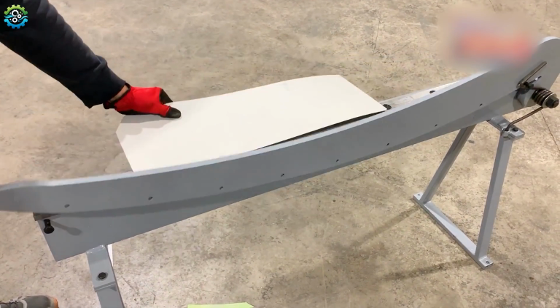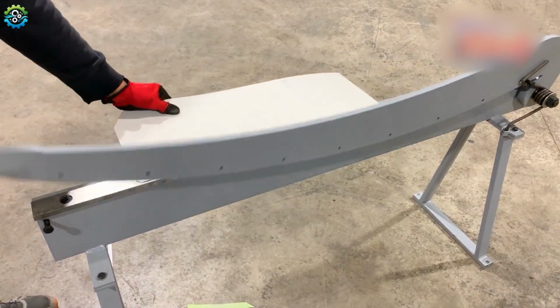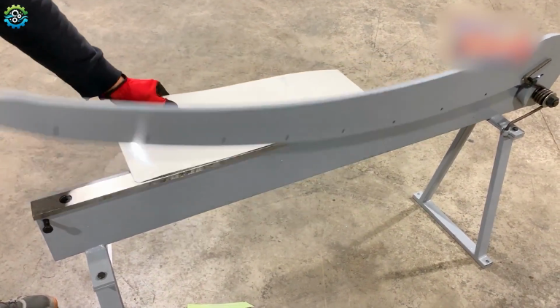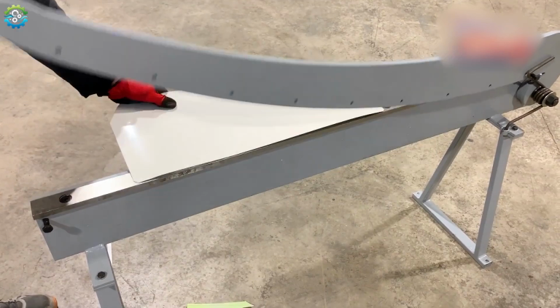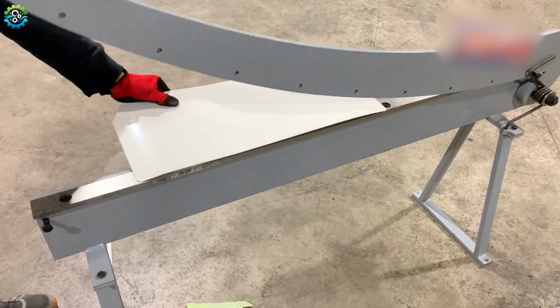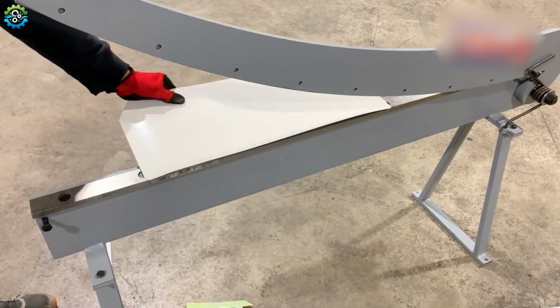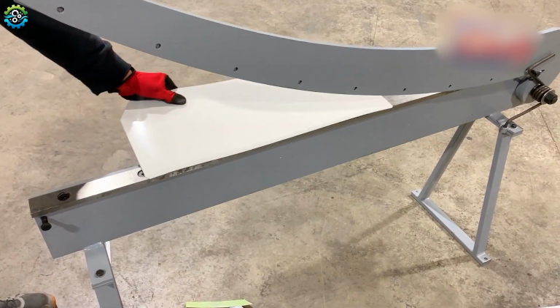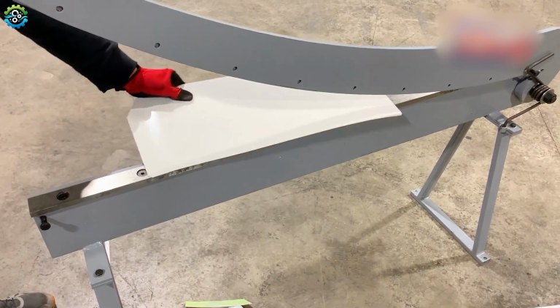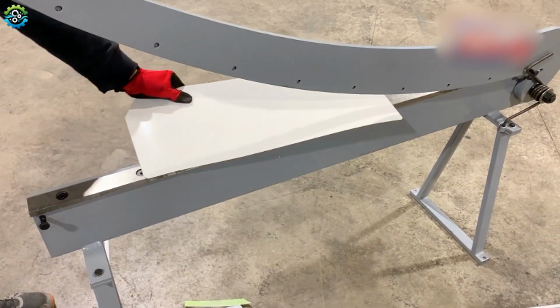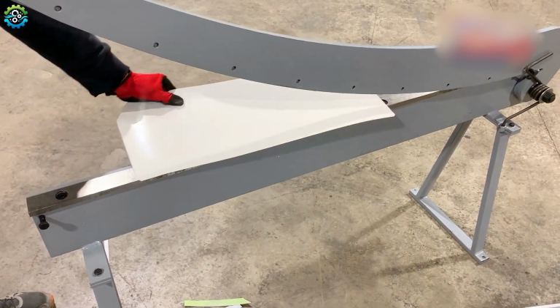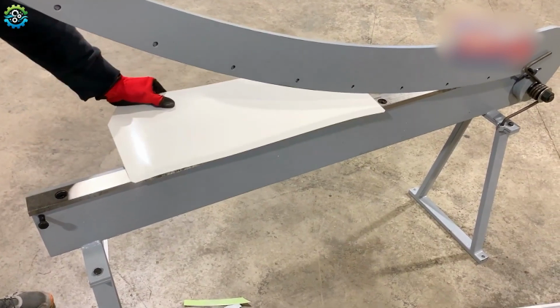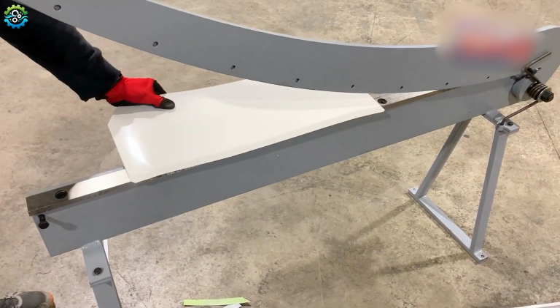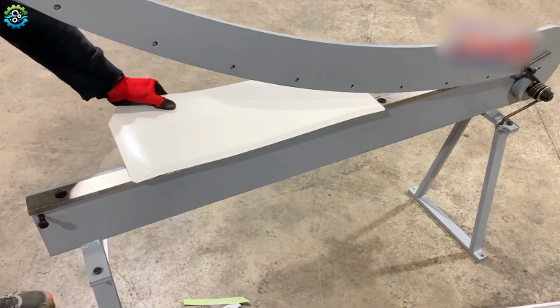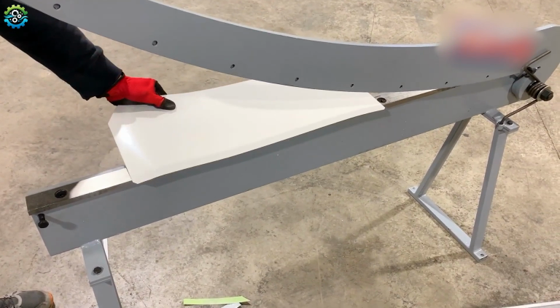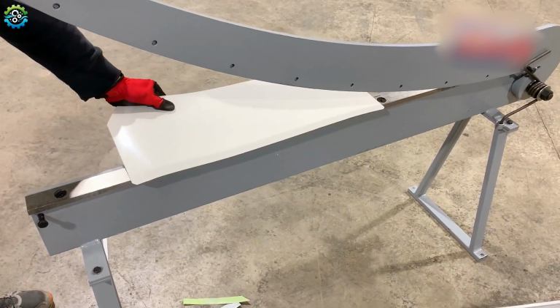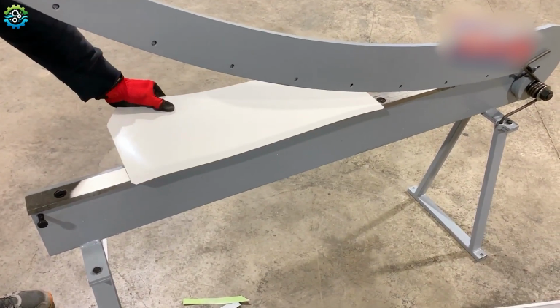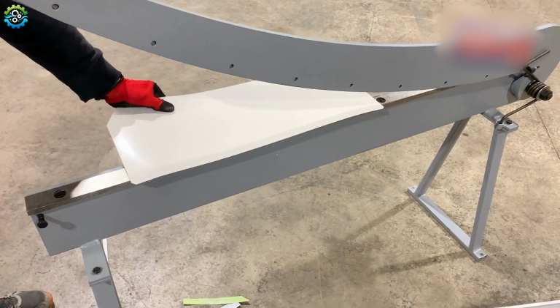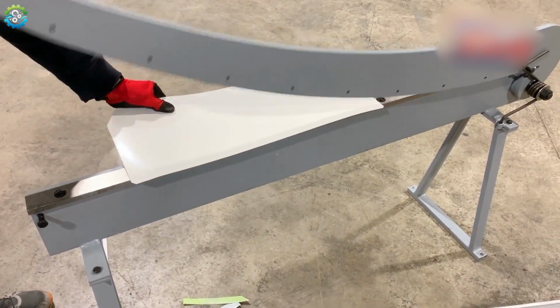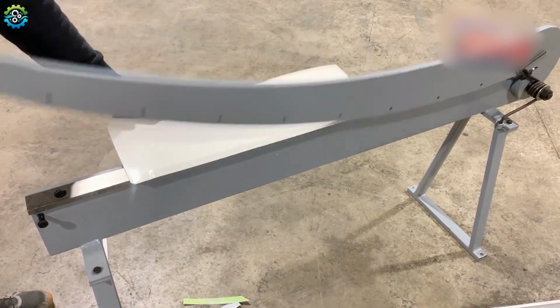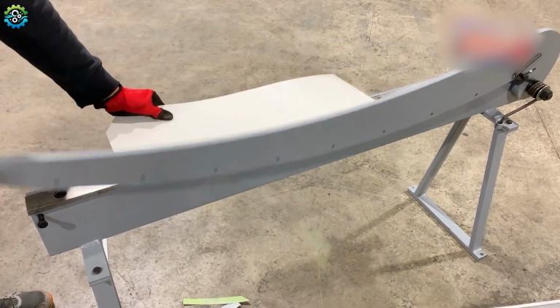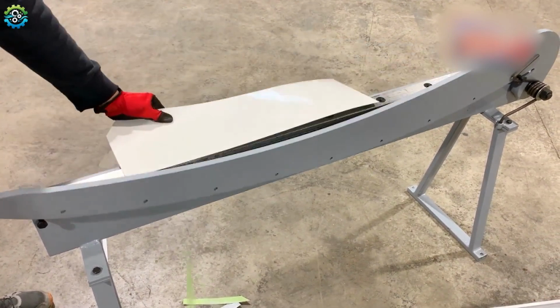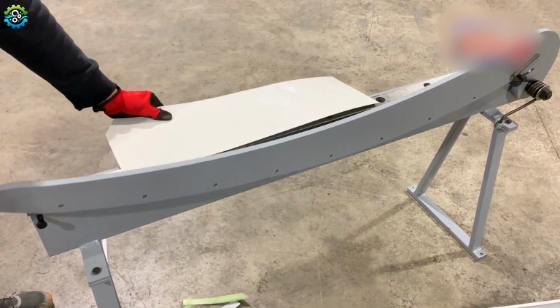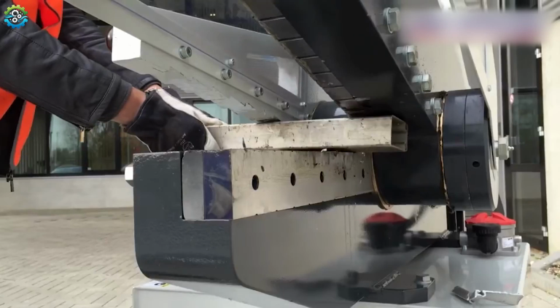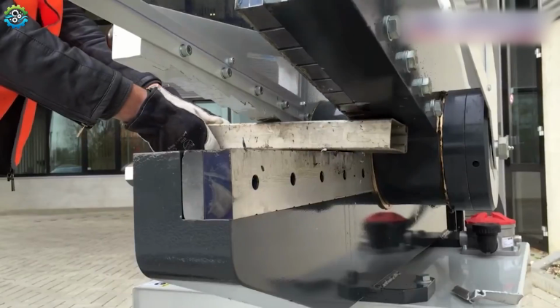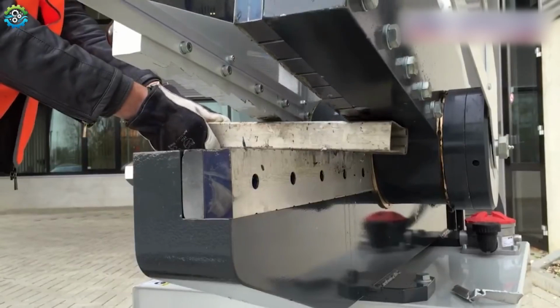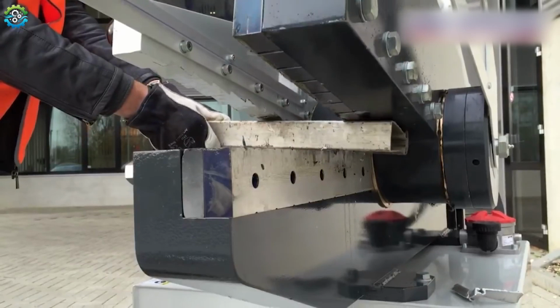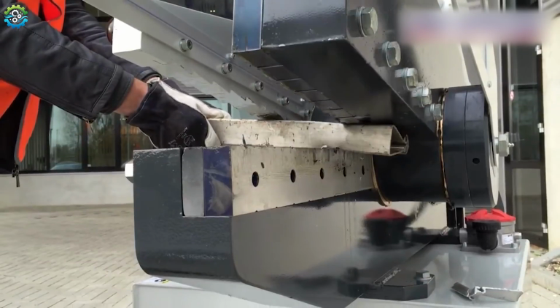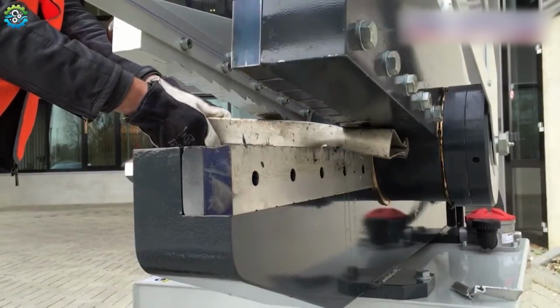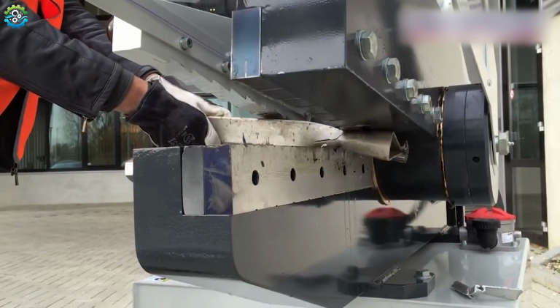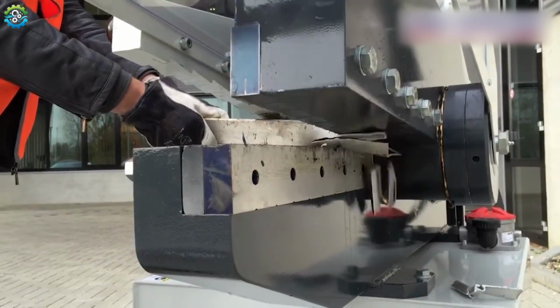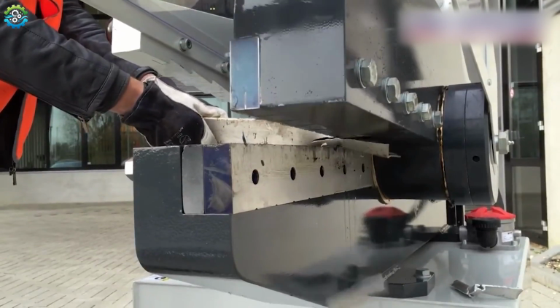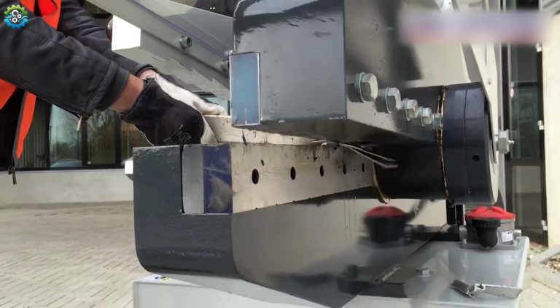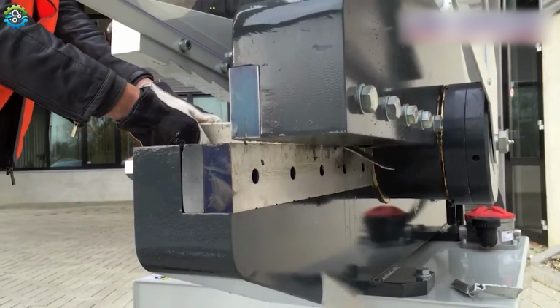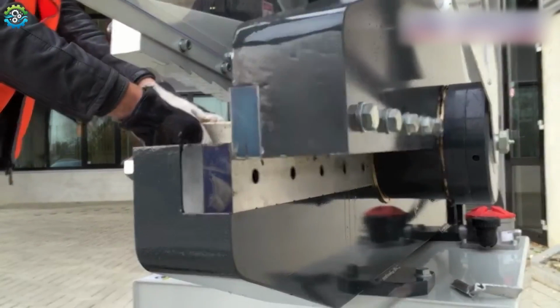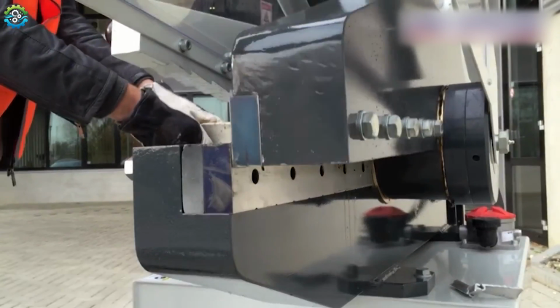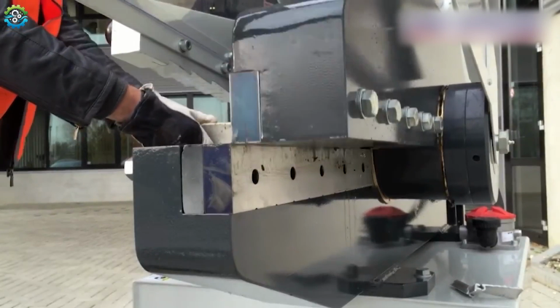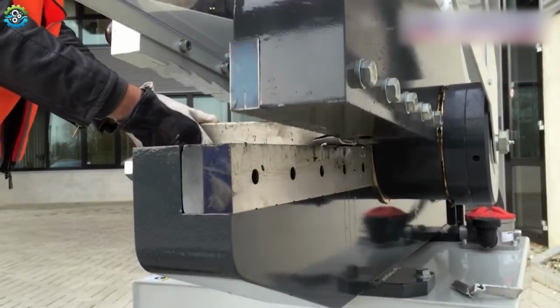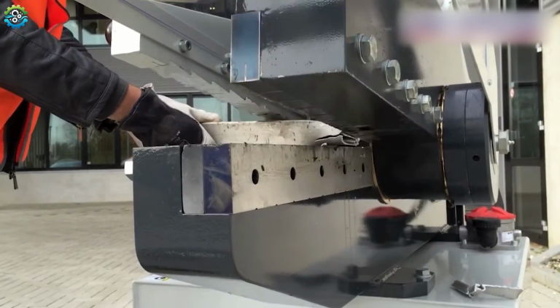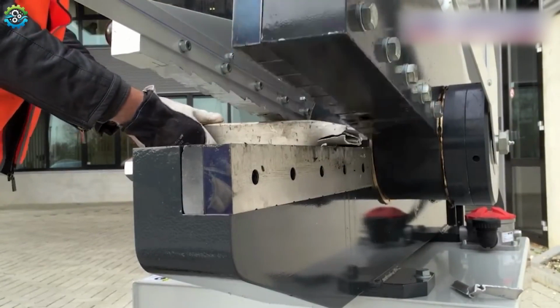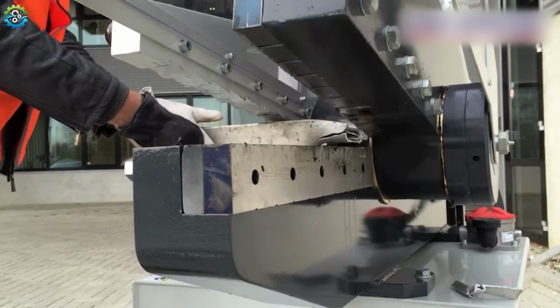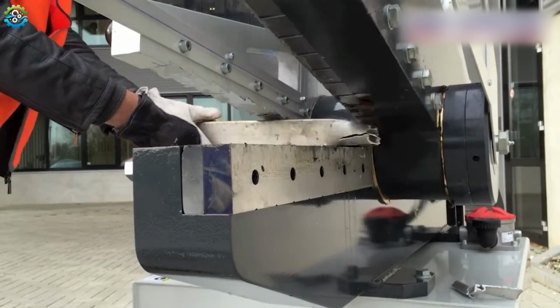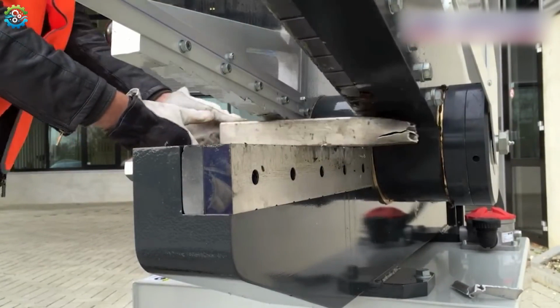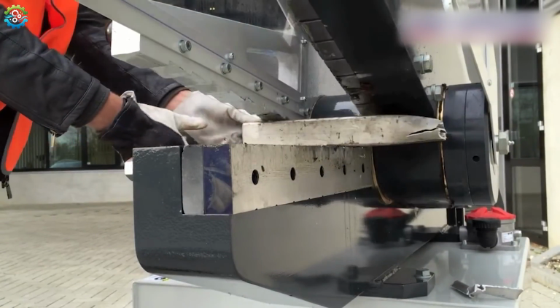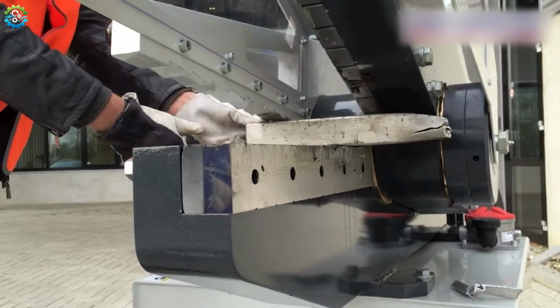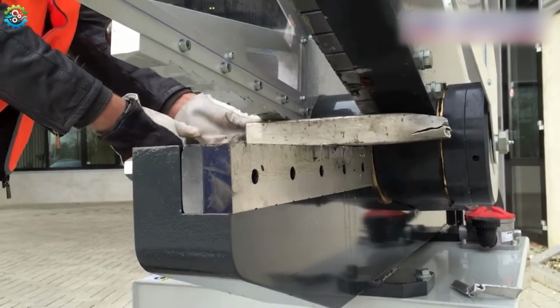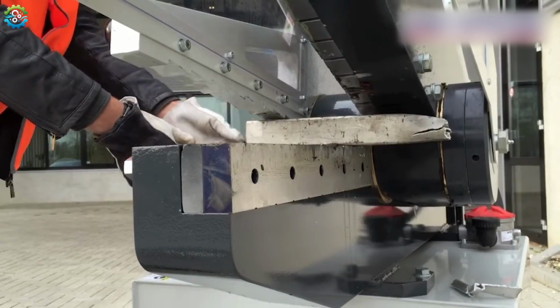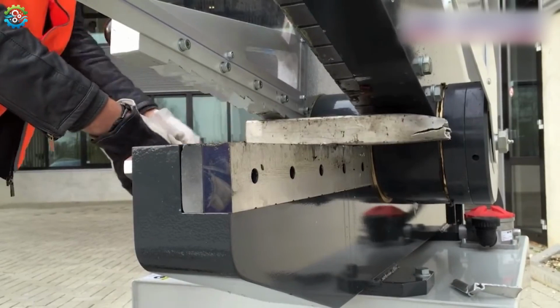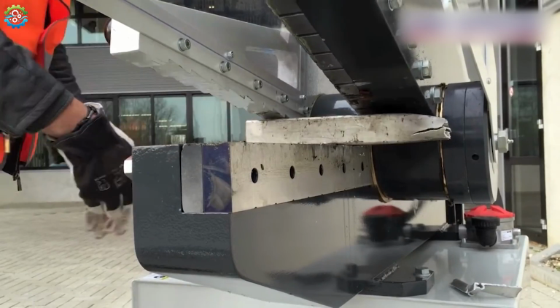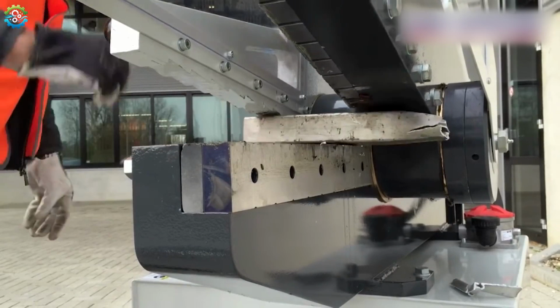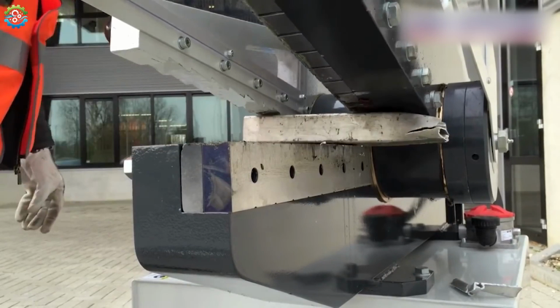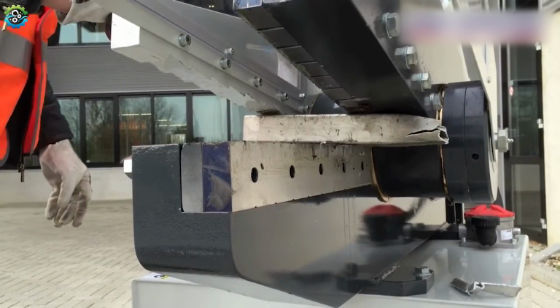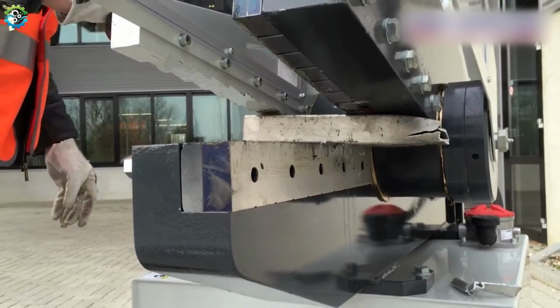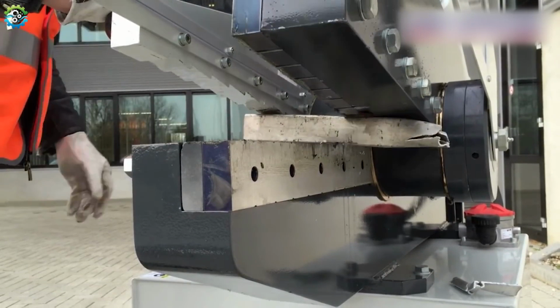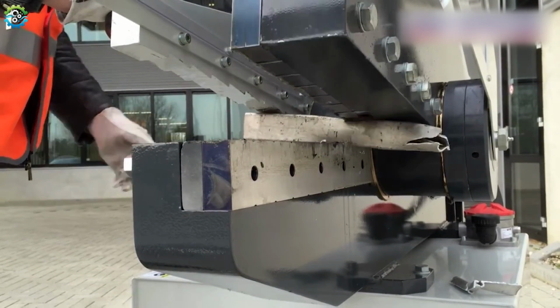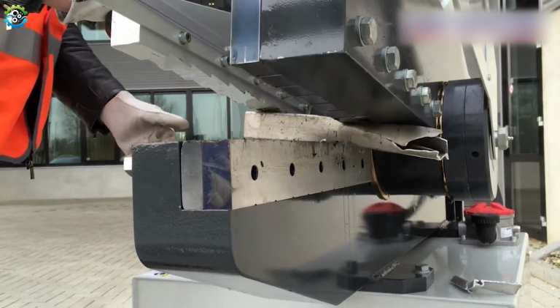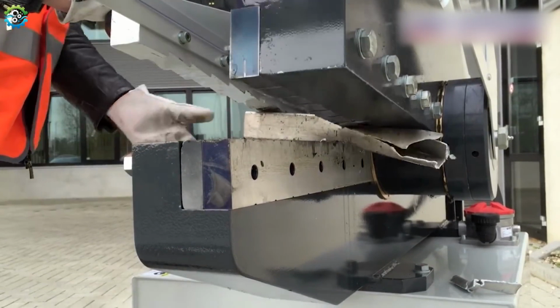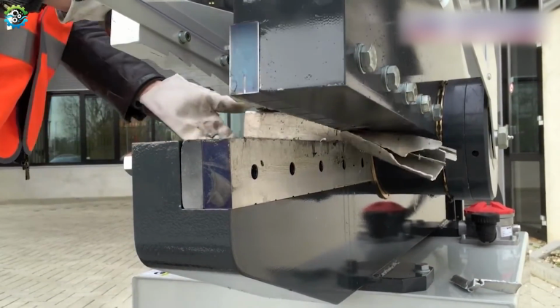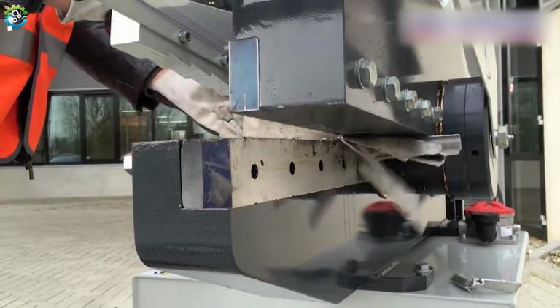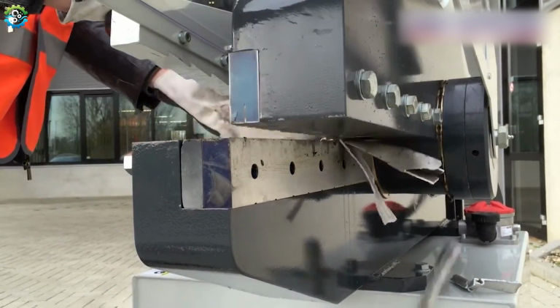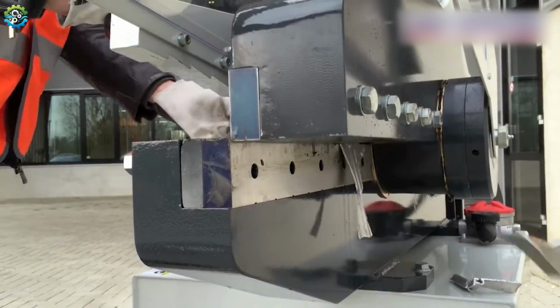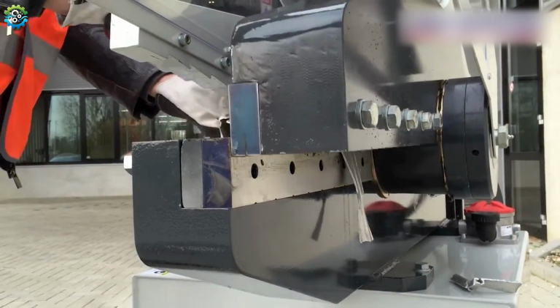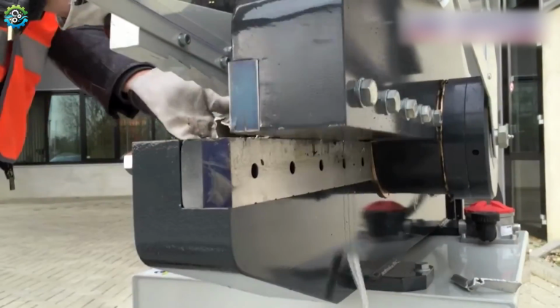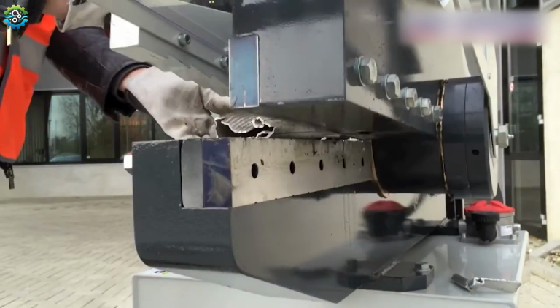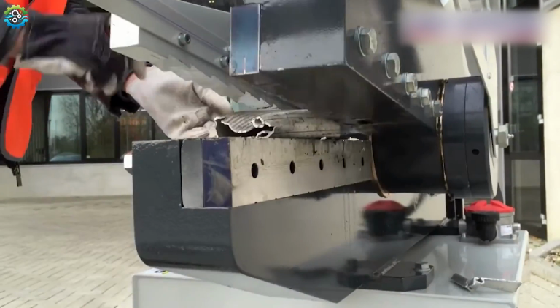Shearing is primarily used for producing straight cuts. It cannot cut complex shapes and curved cuts, but it is a highly efficient process capable of cutting large quantities of material quickly.